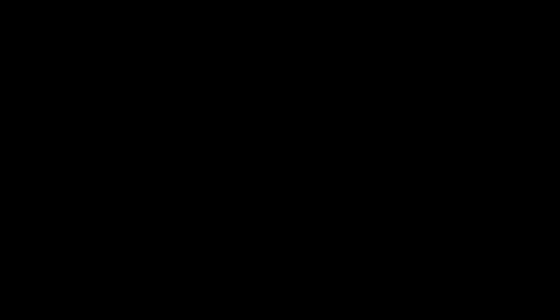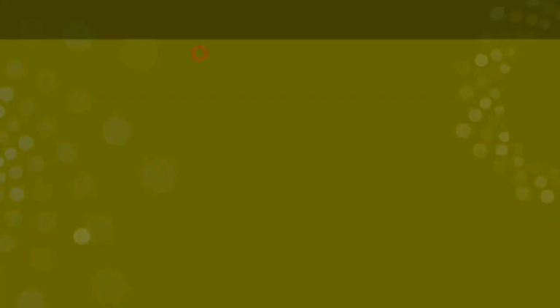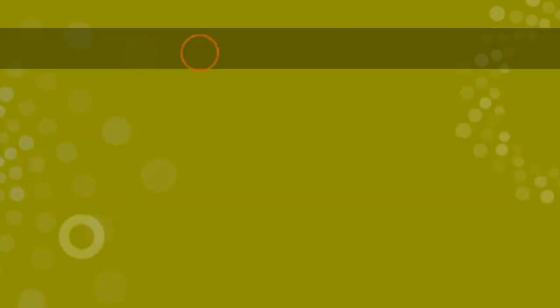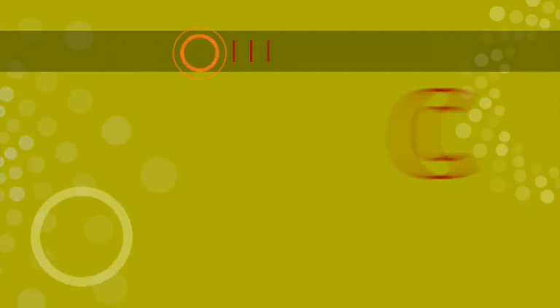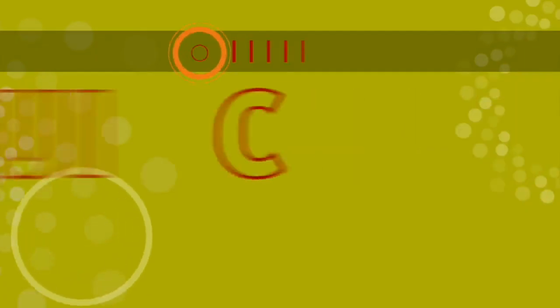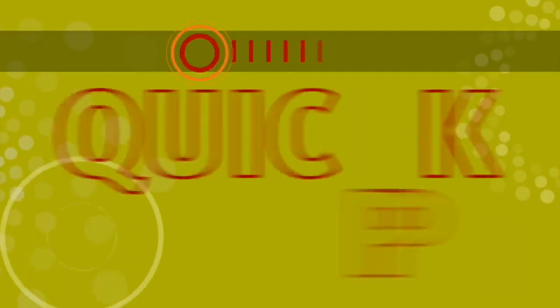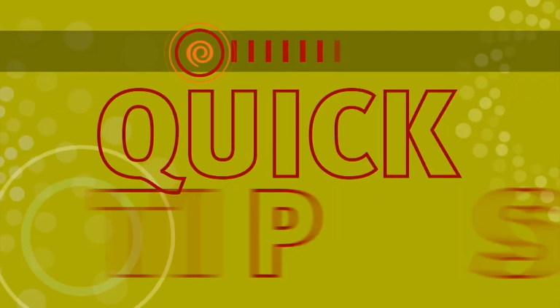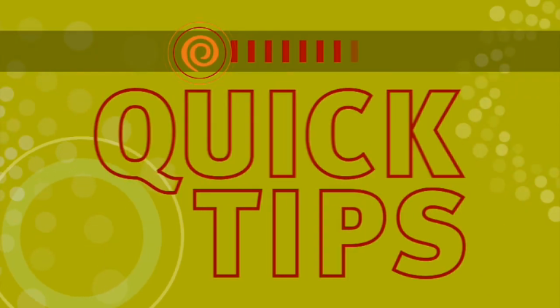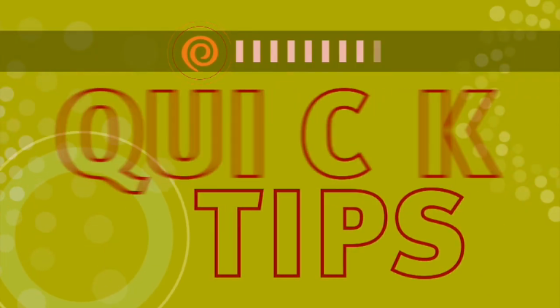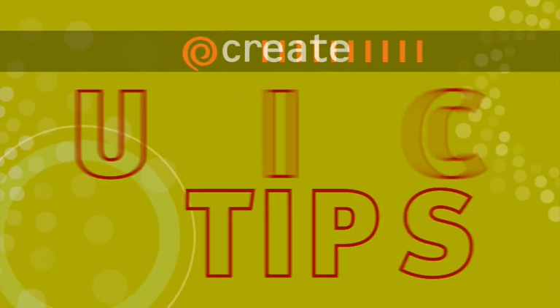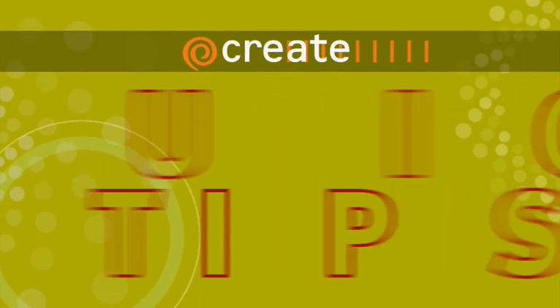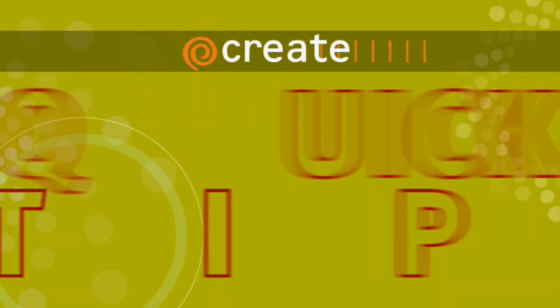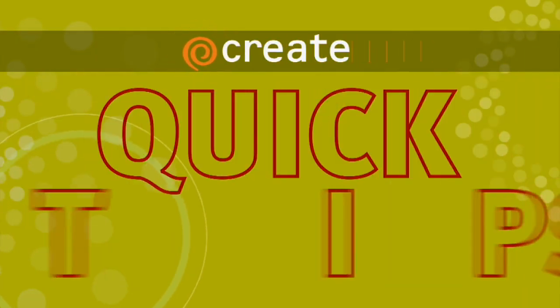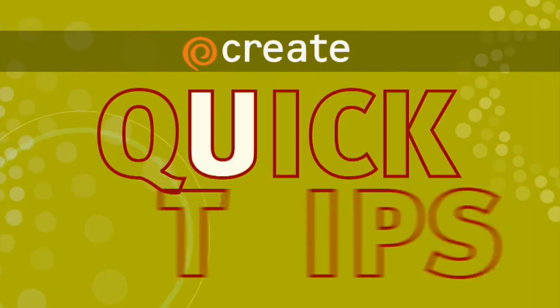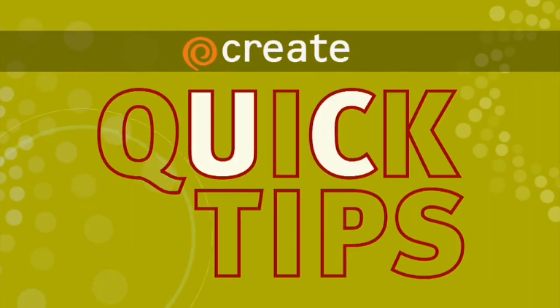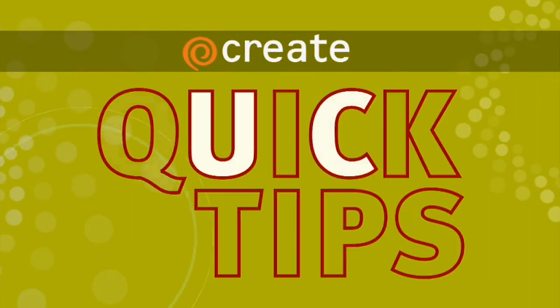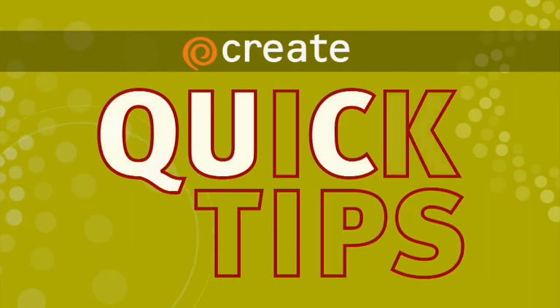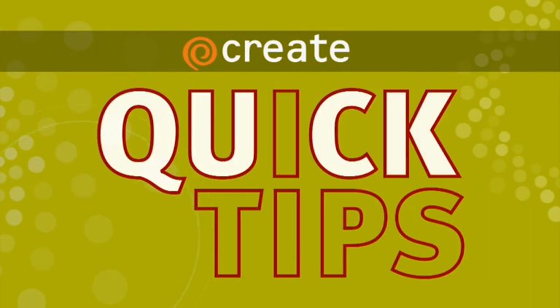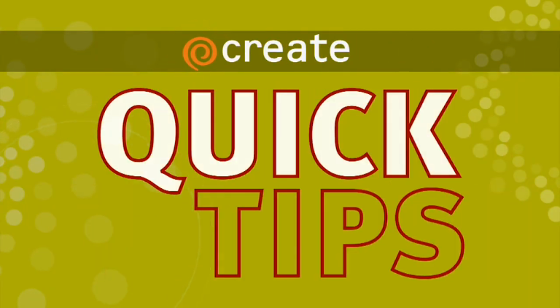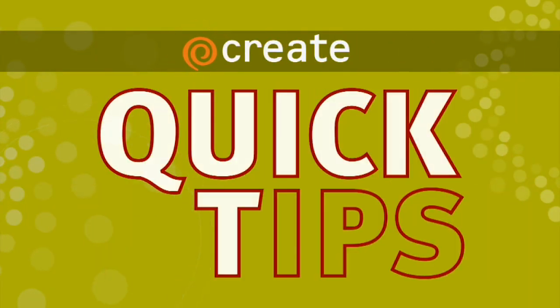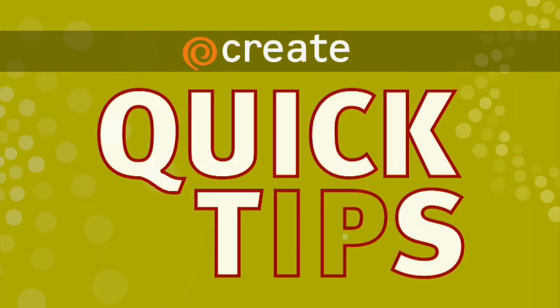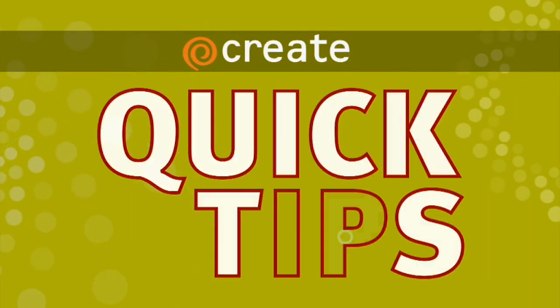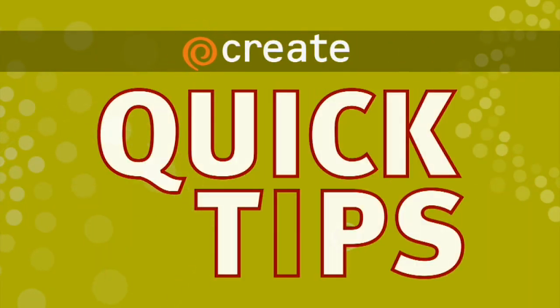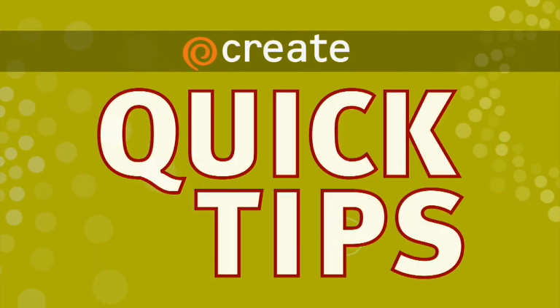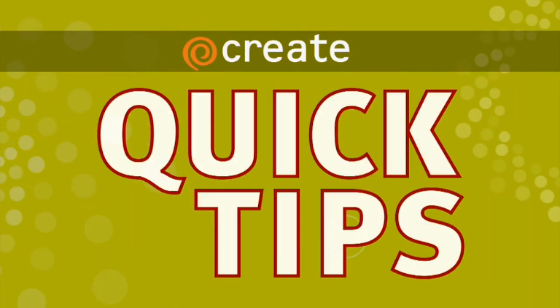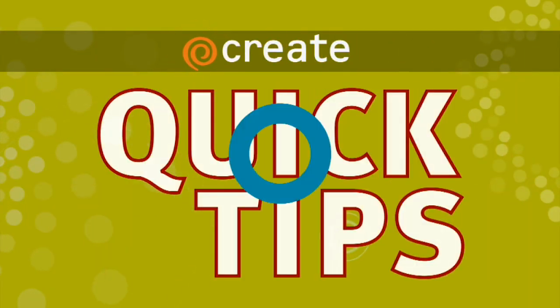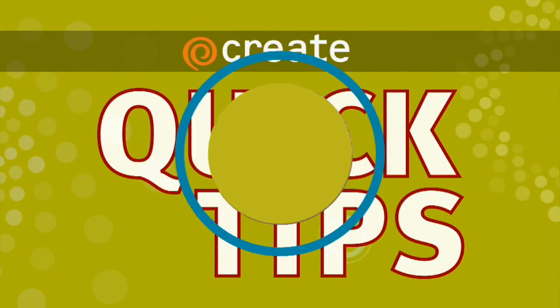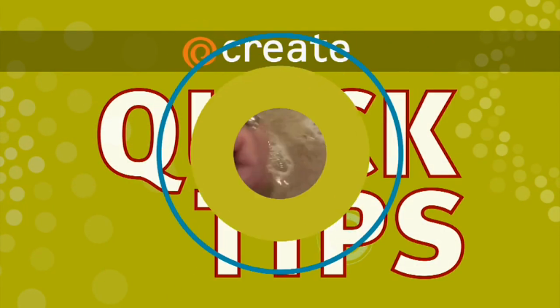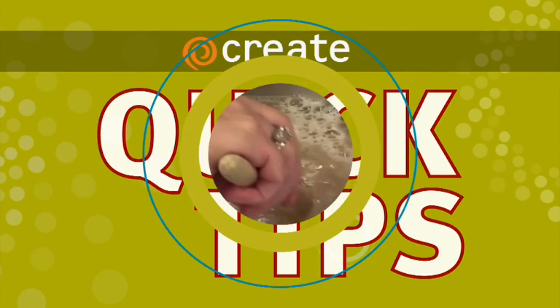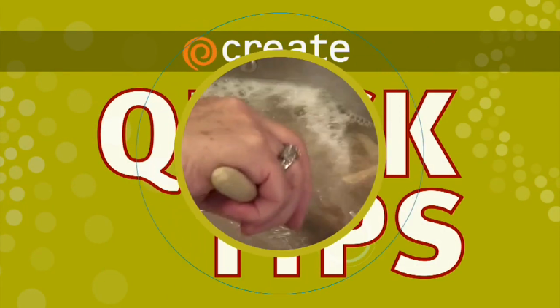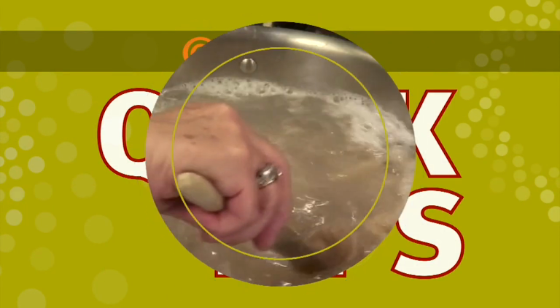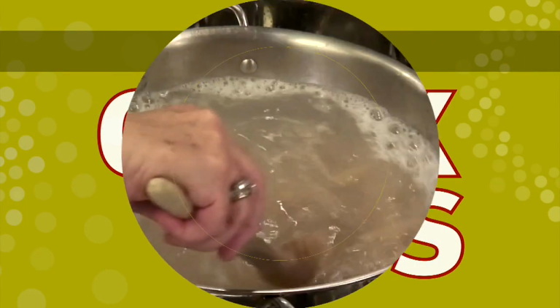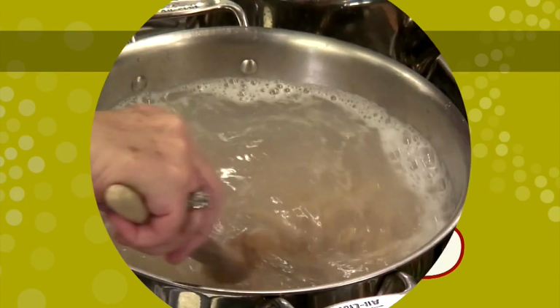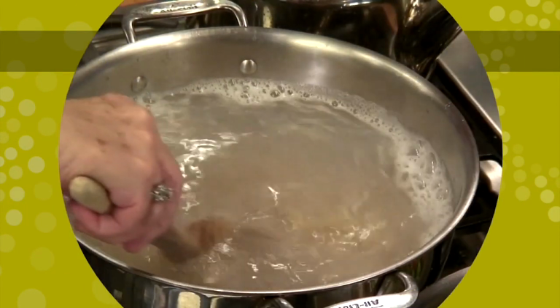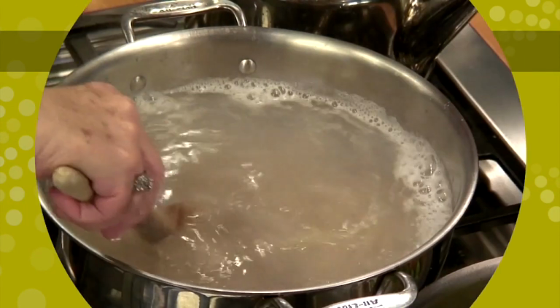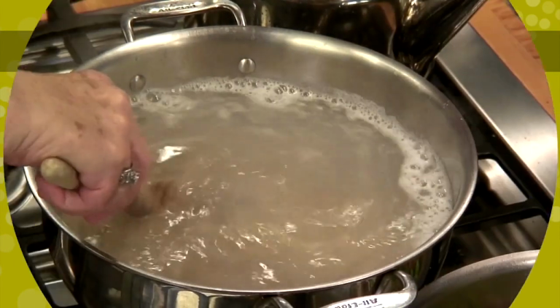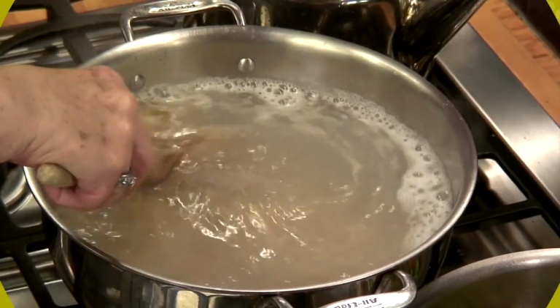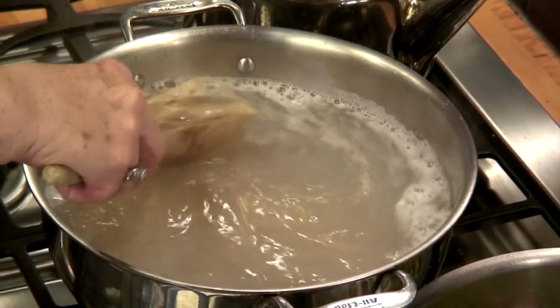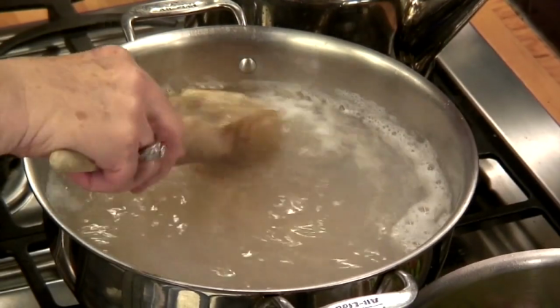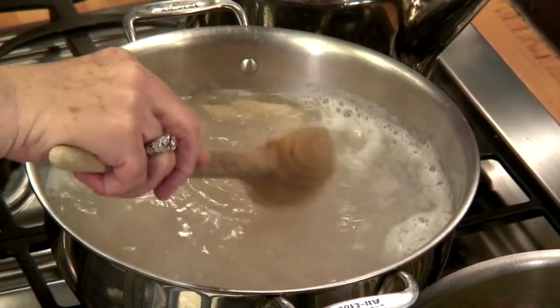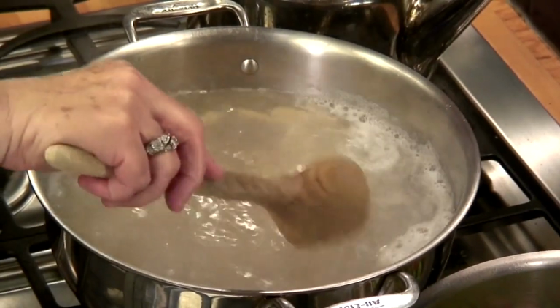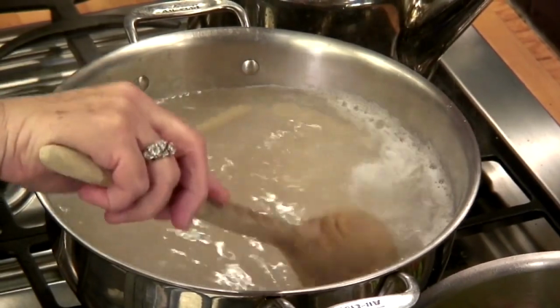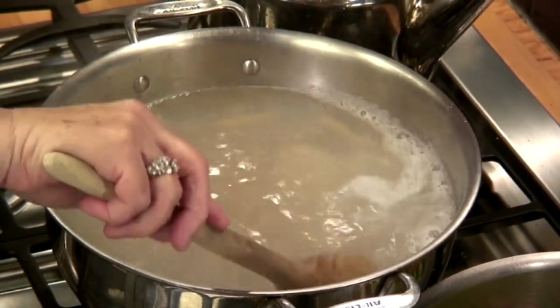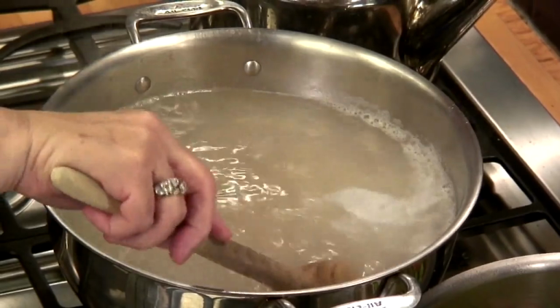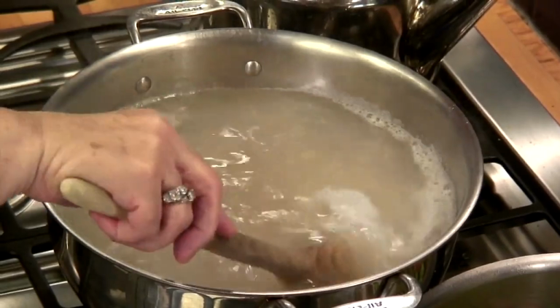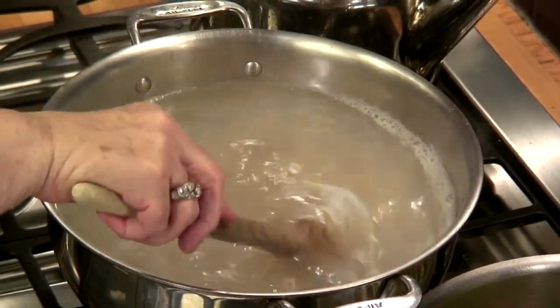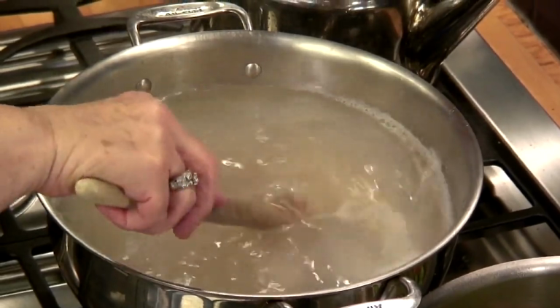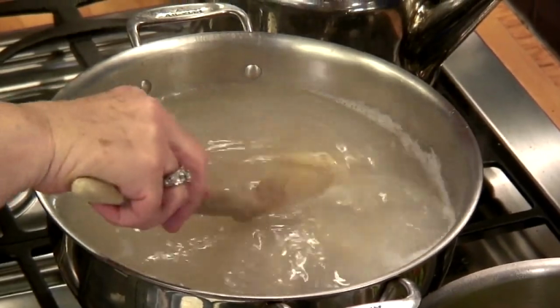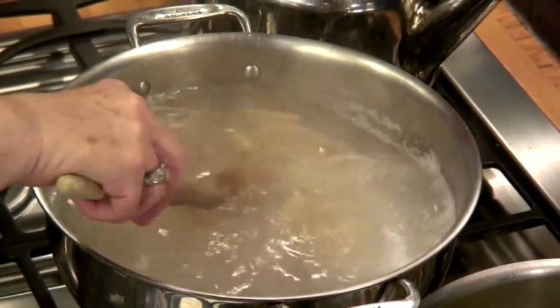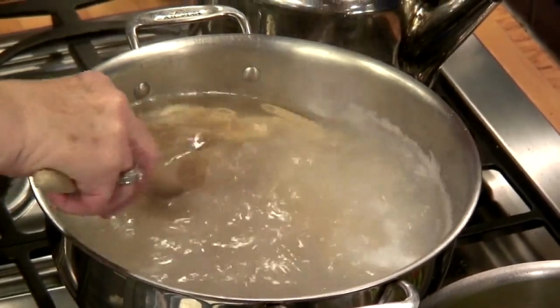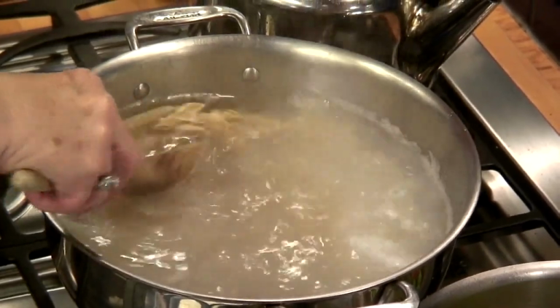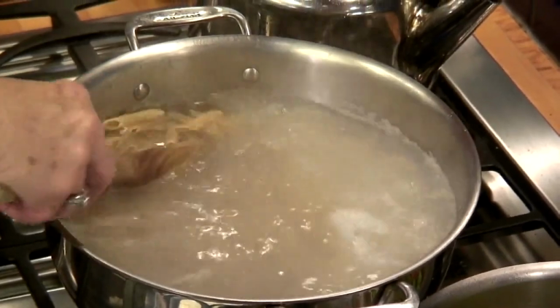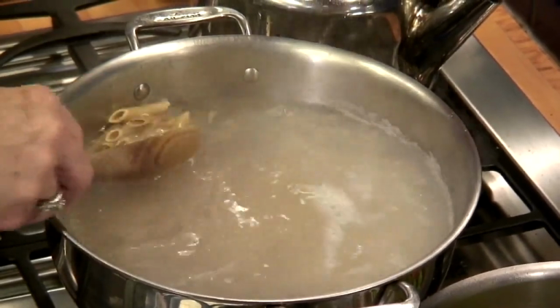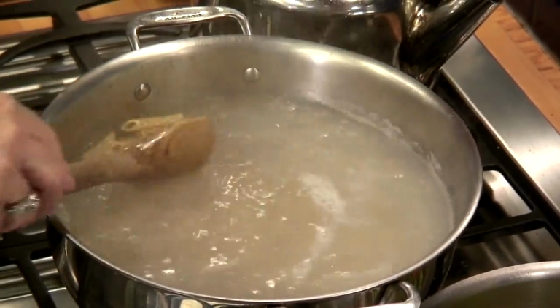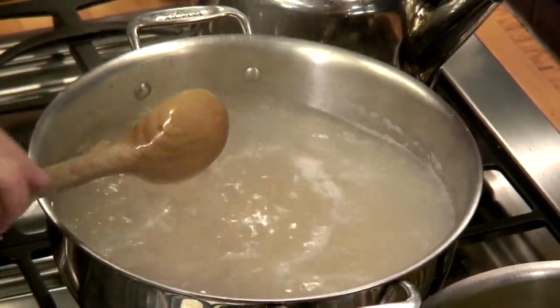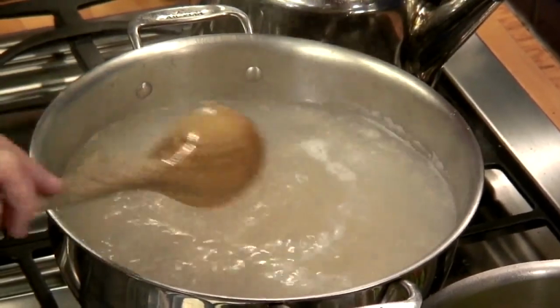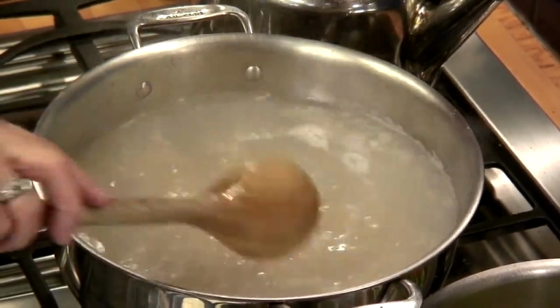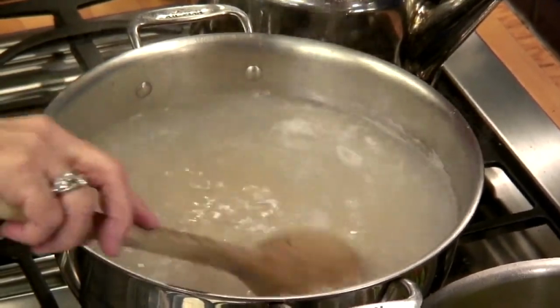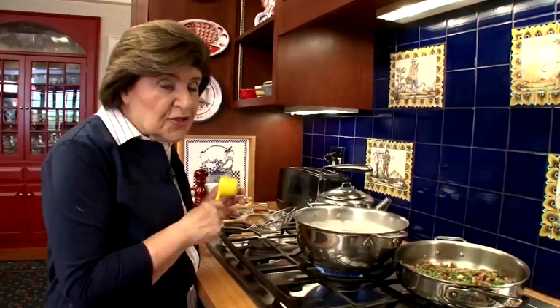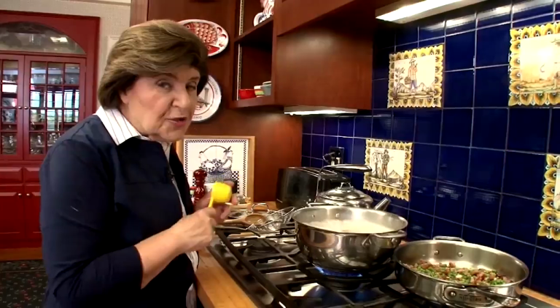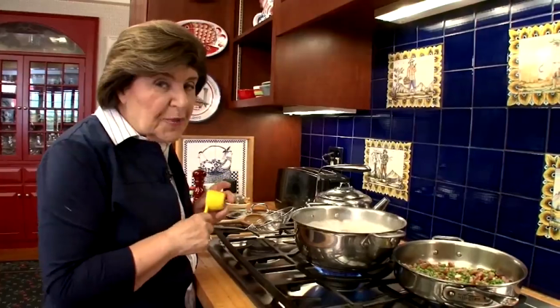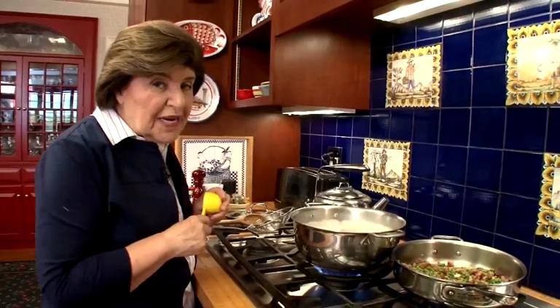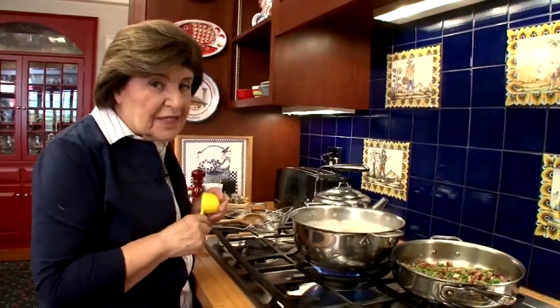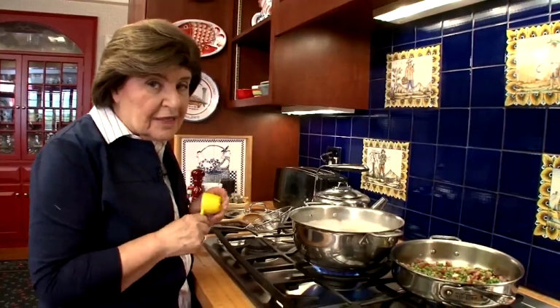Here's a Create Quick Tip from Marianne Esposito. Here's a little trick for when you are going to sauce your pasta.